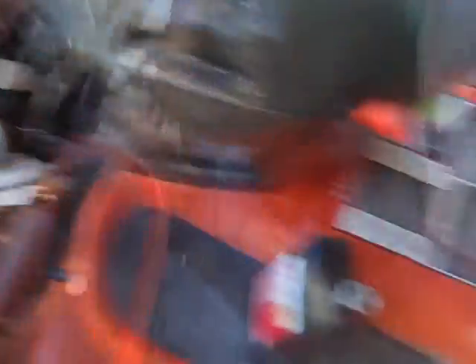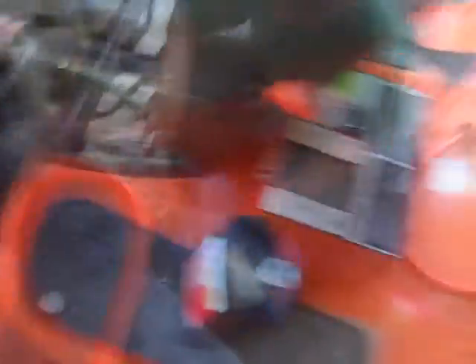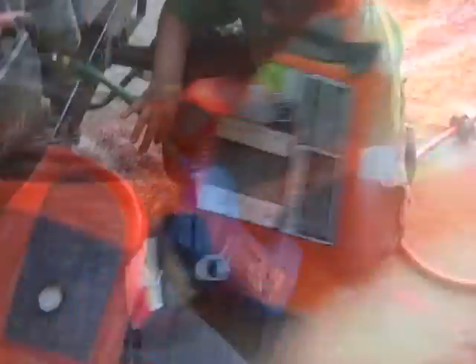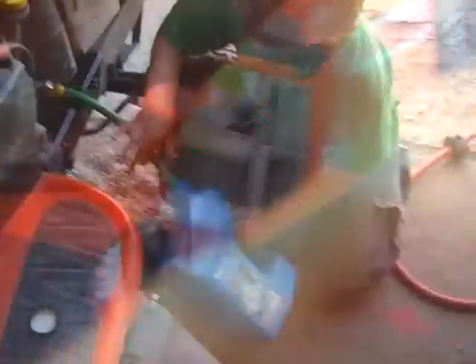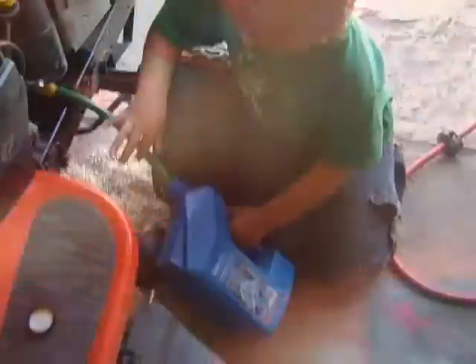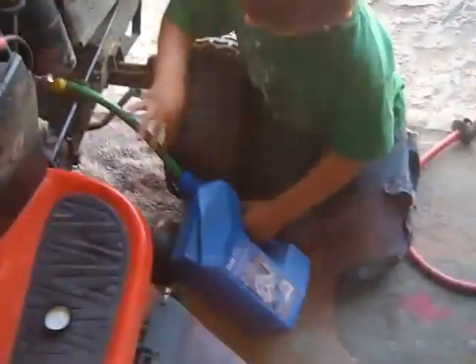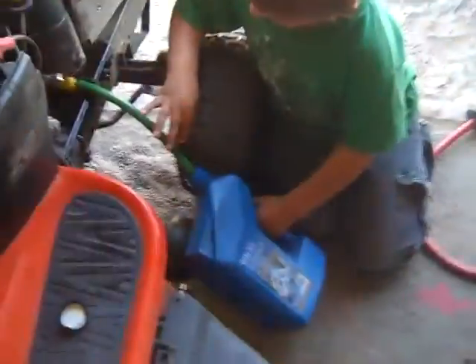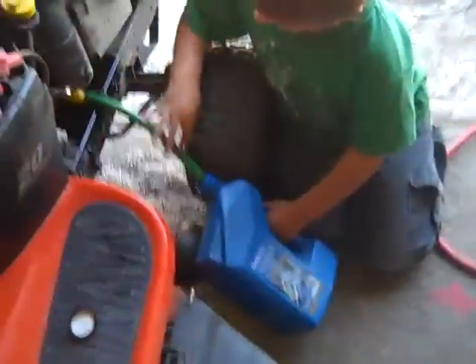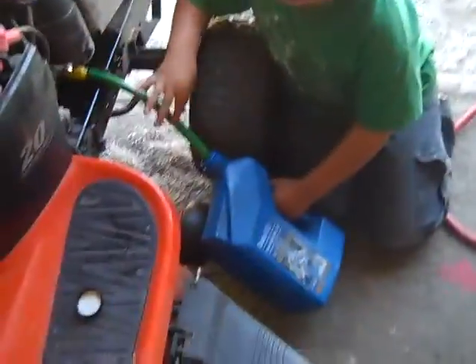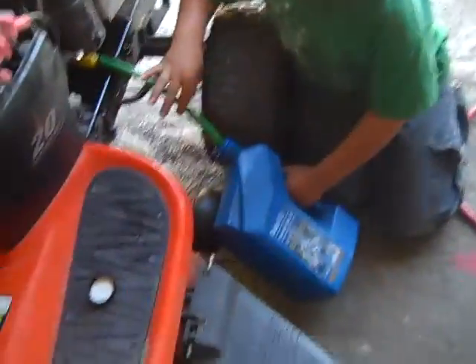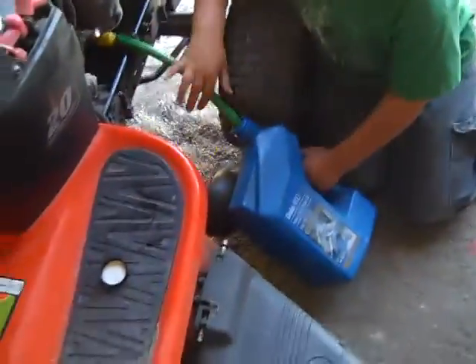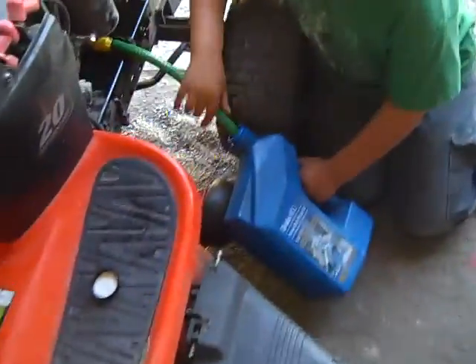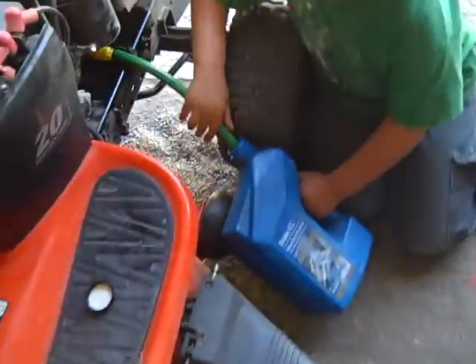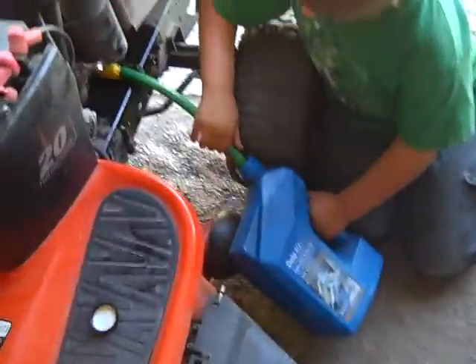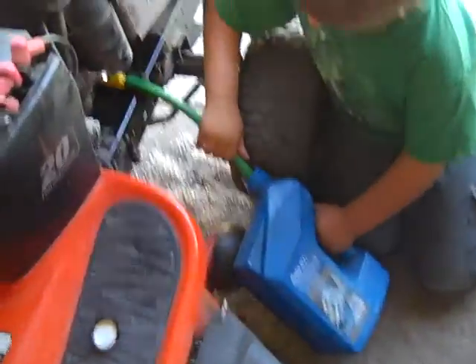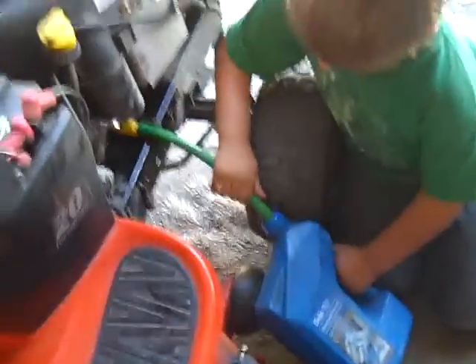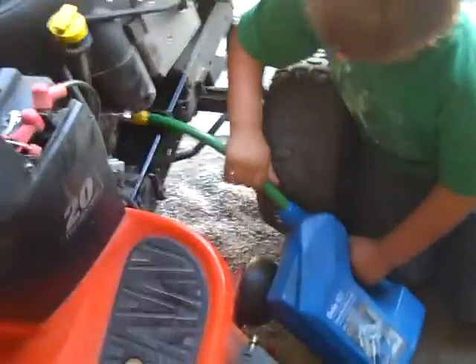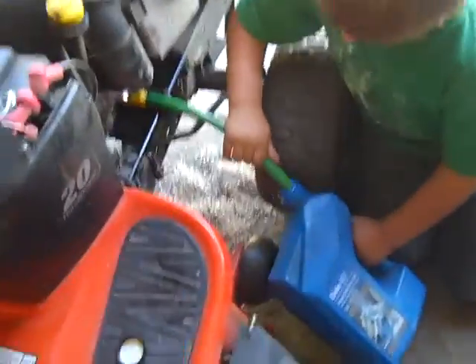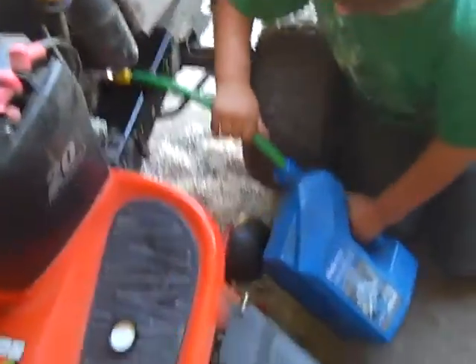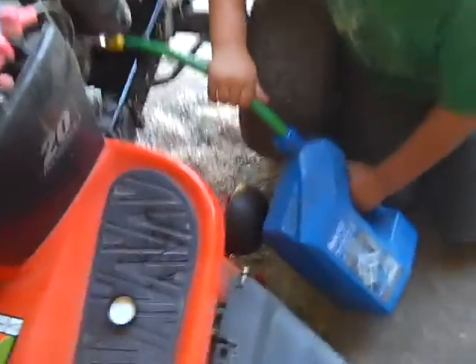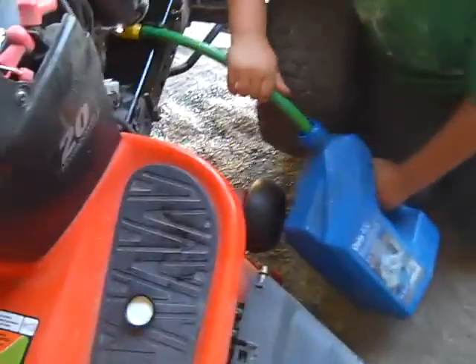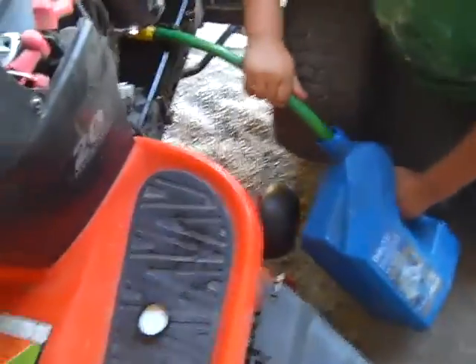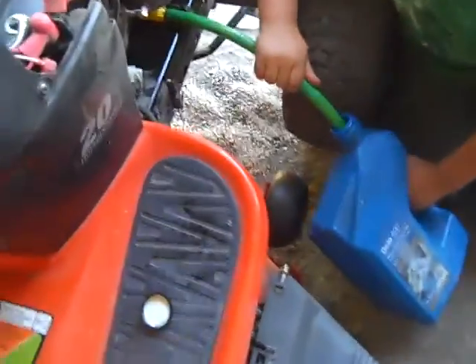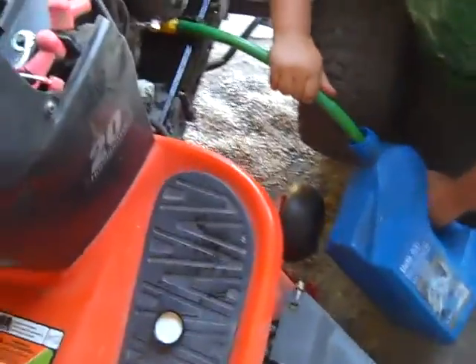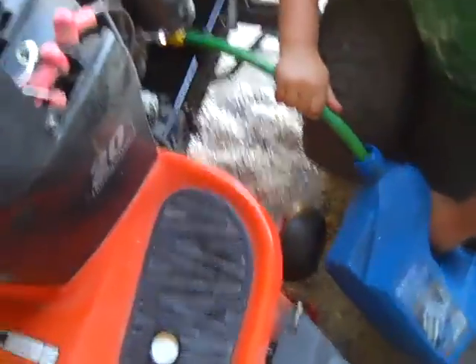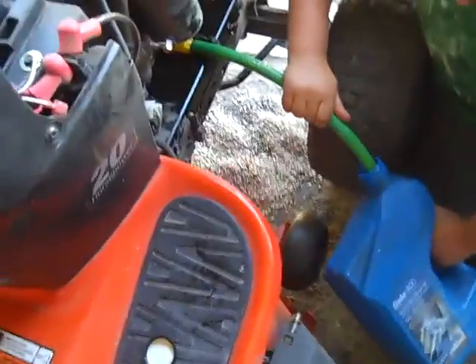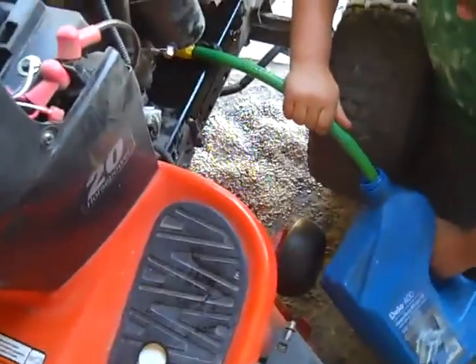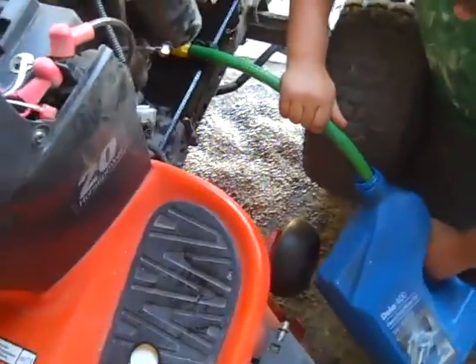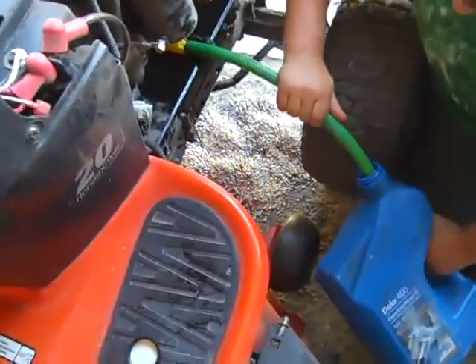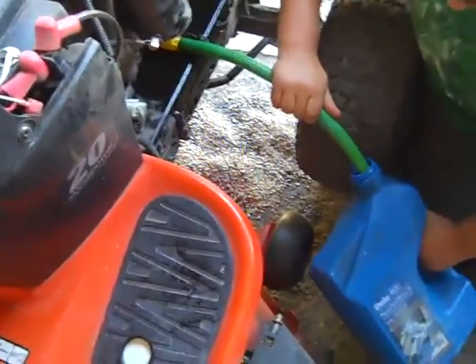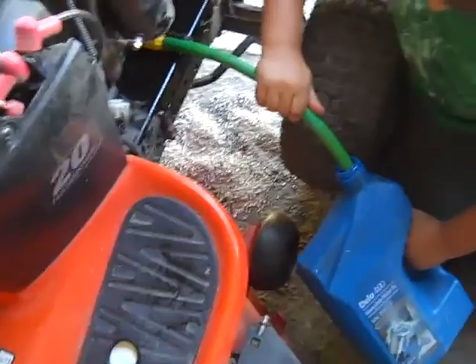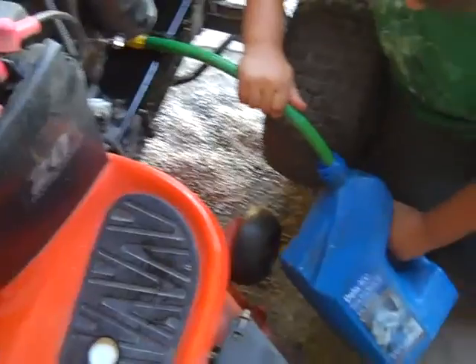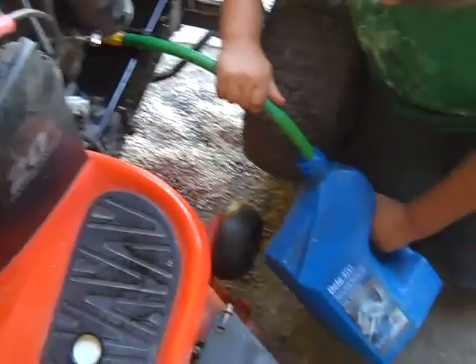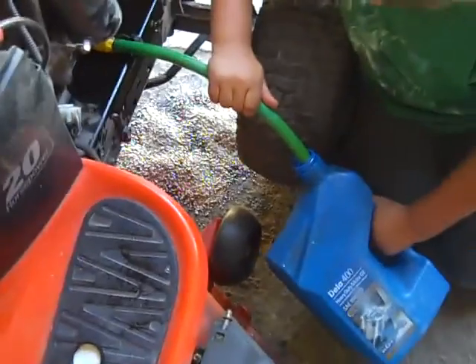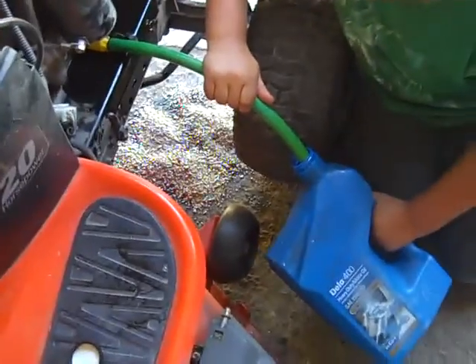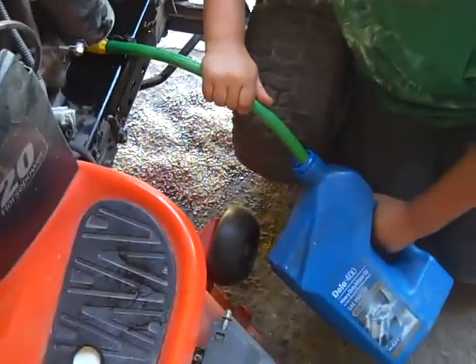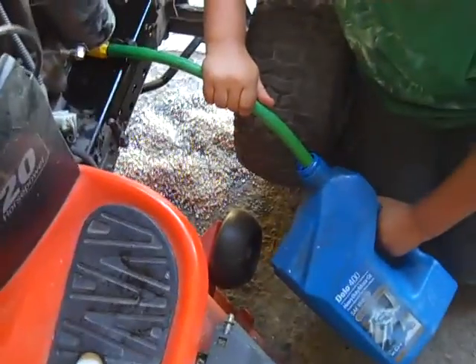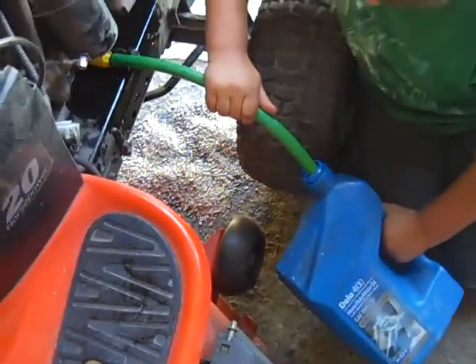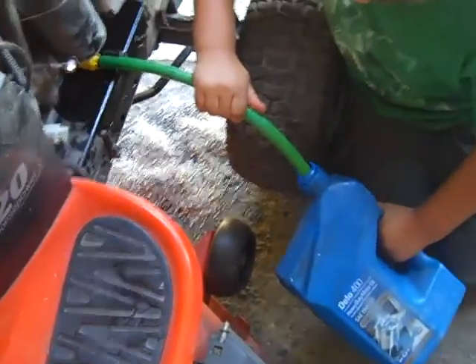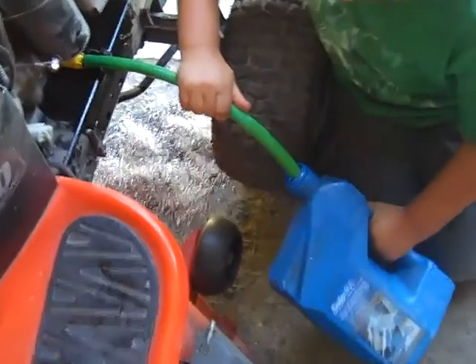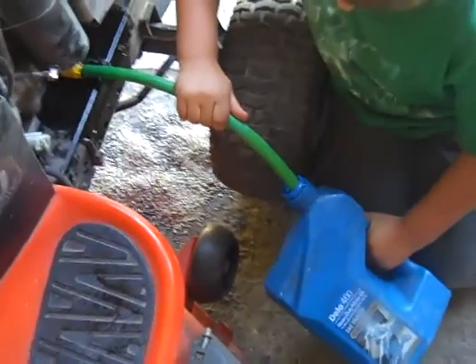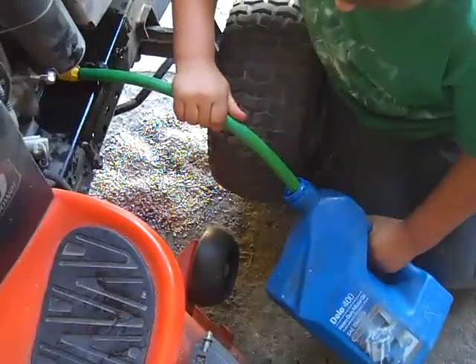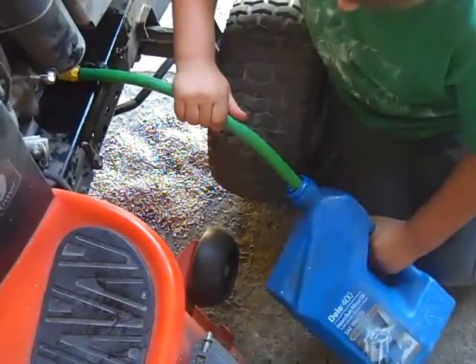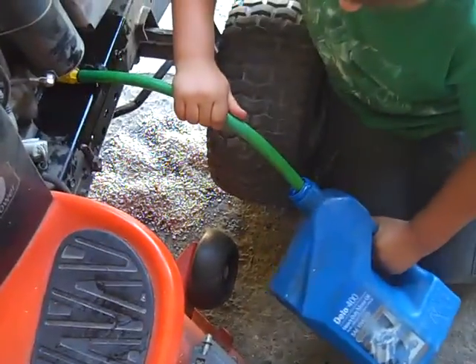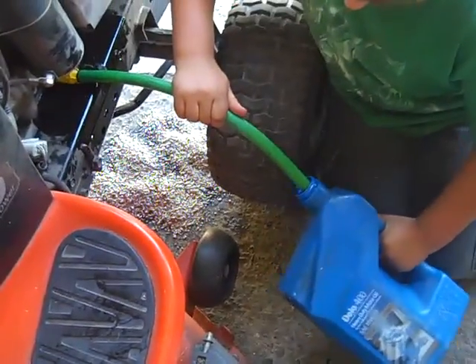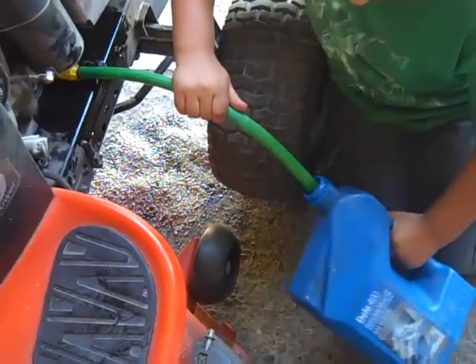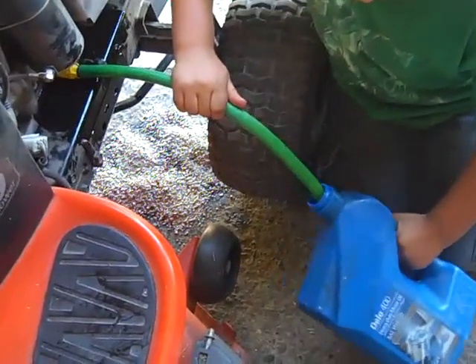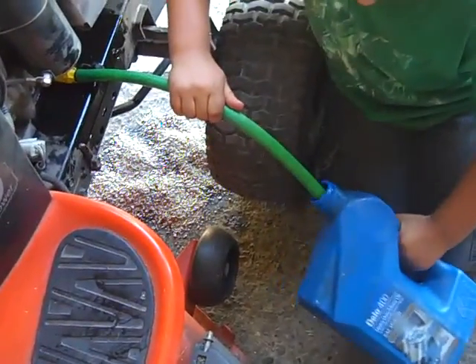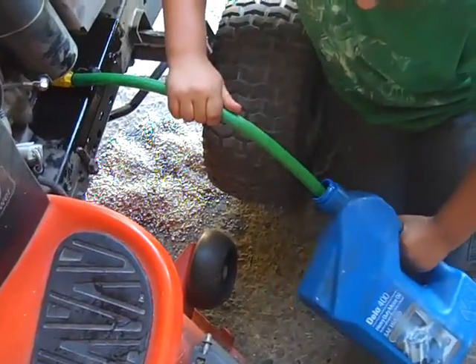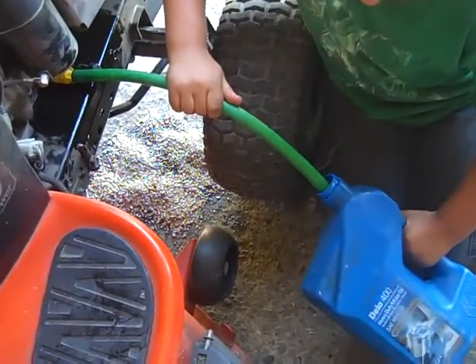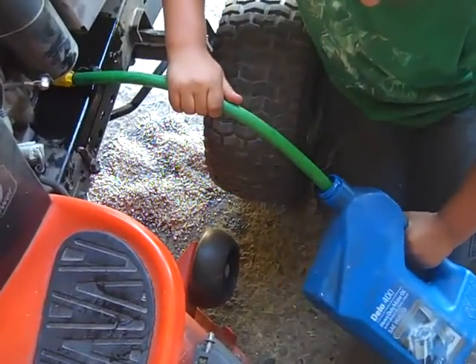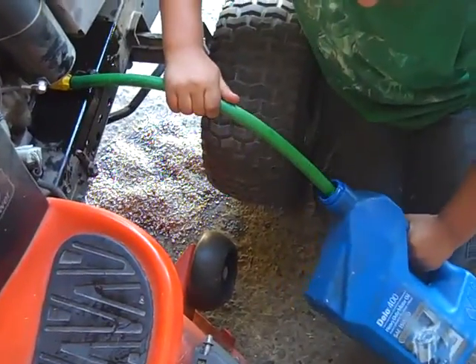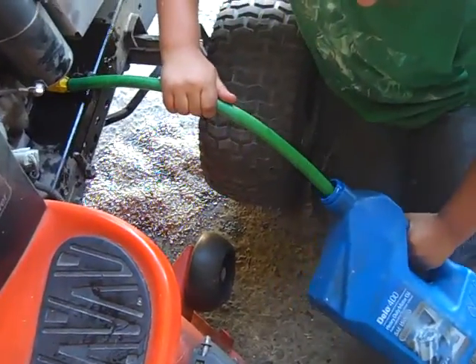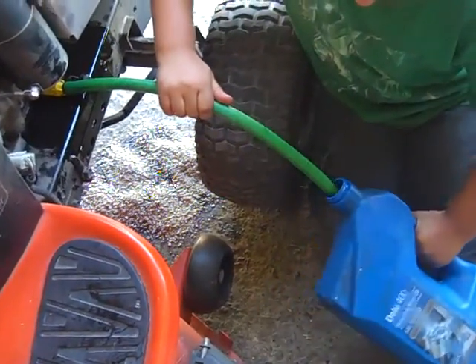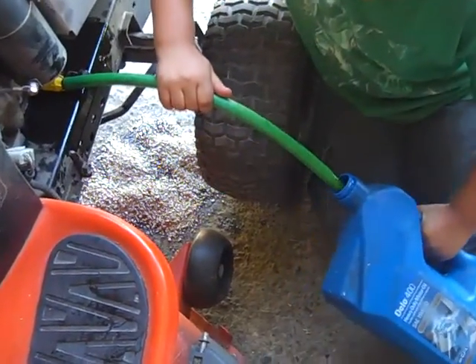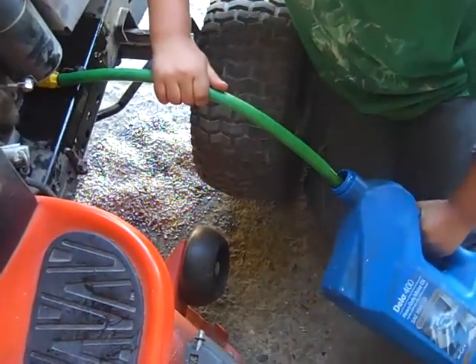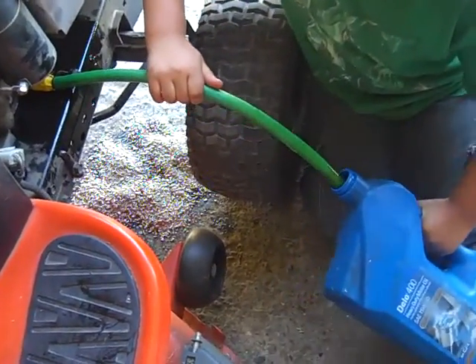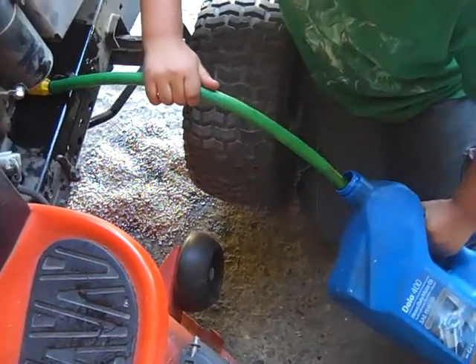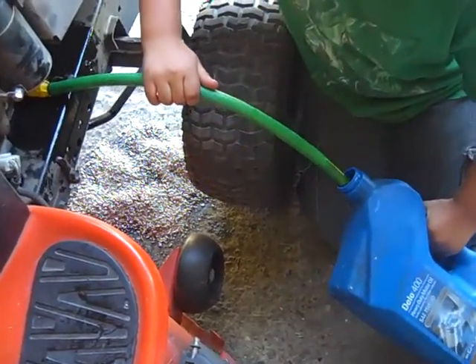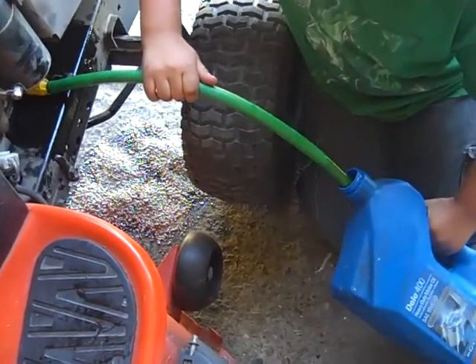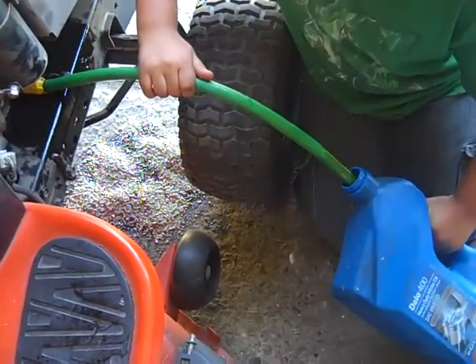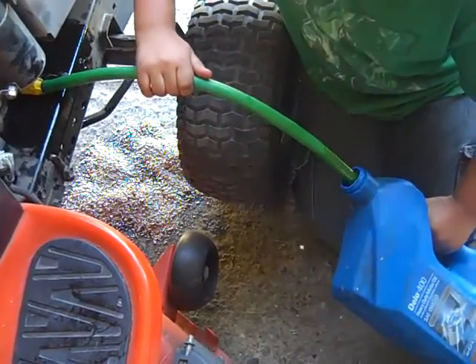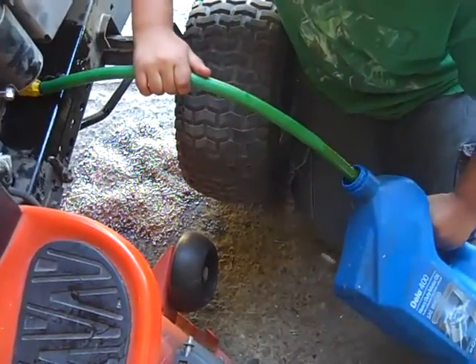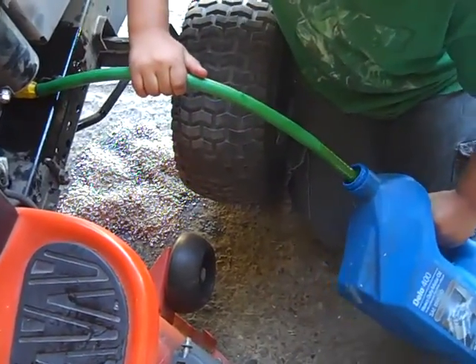So as soon as you're done doing that, slowly take the hose out to see if the oil is done draining.